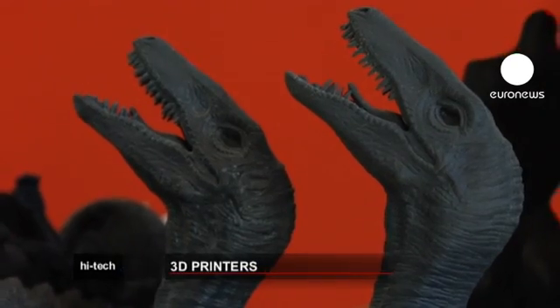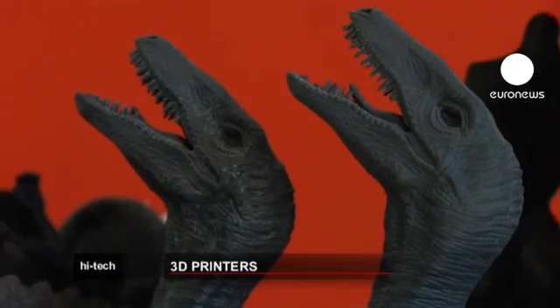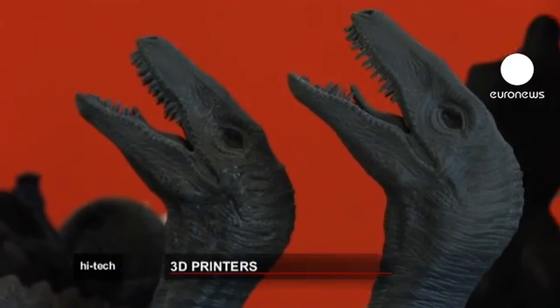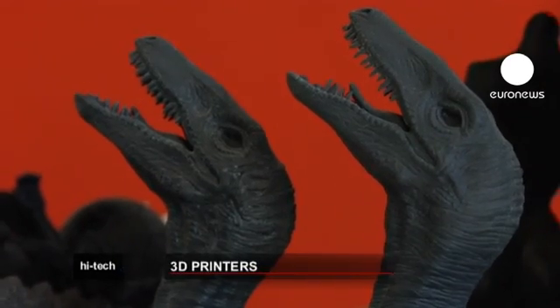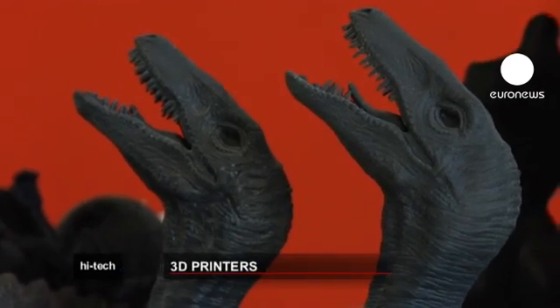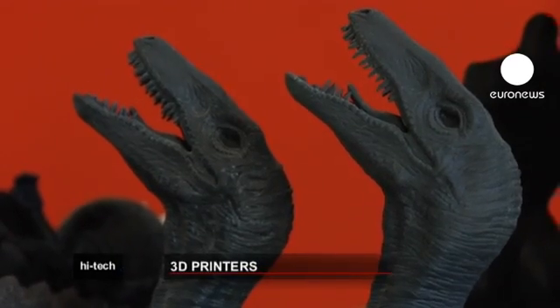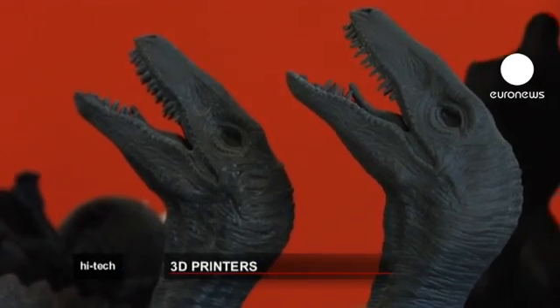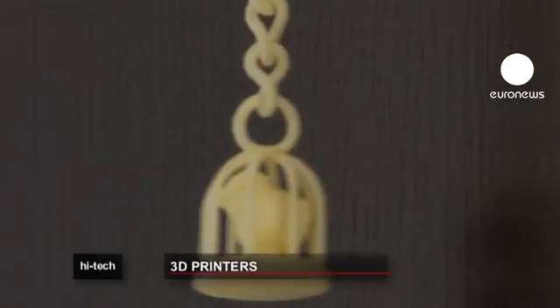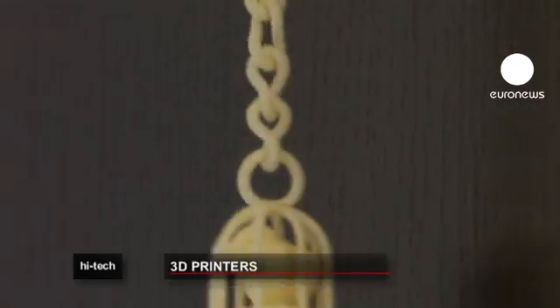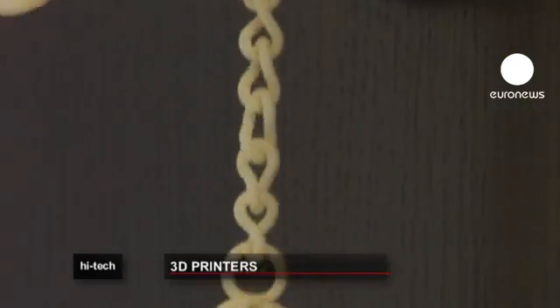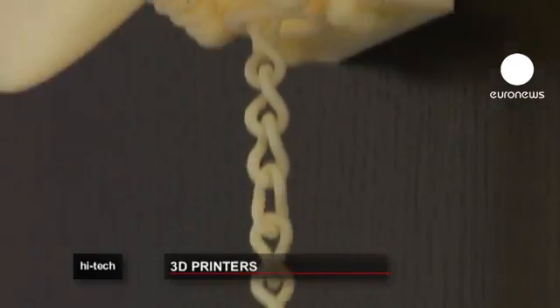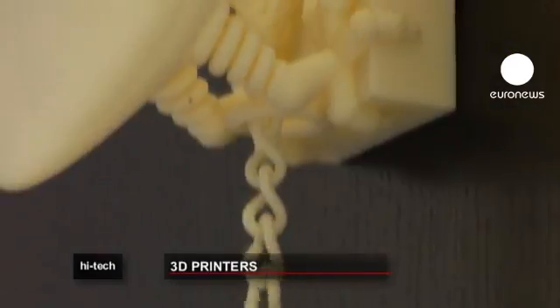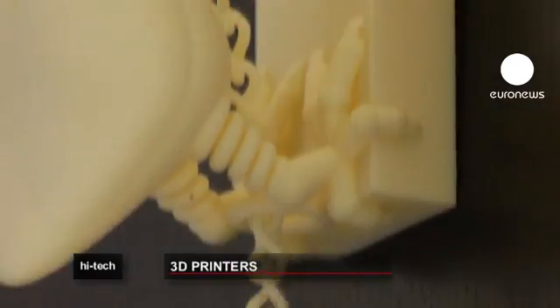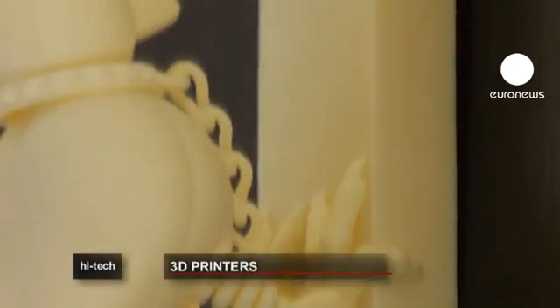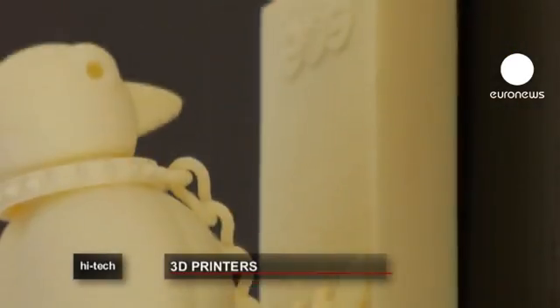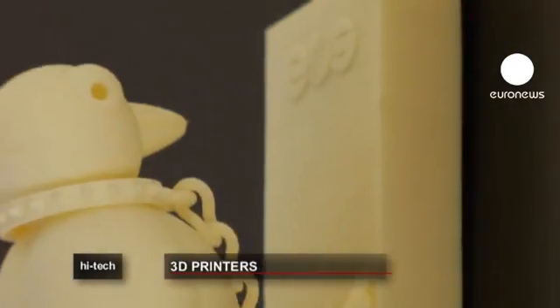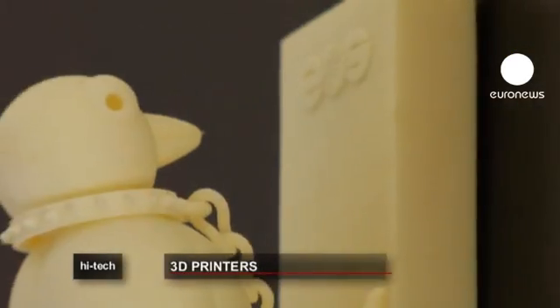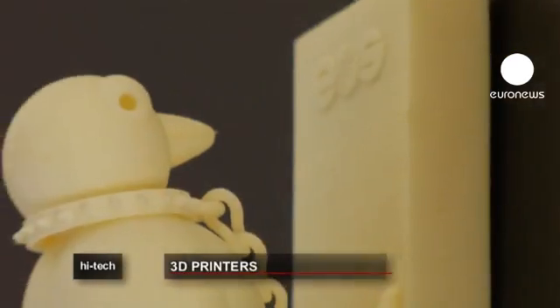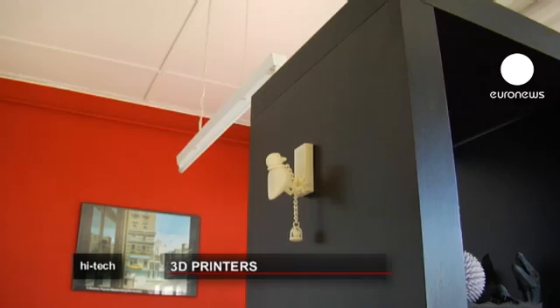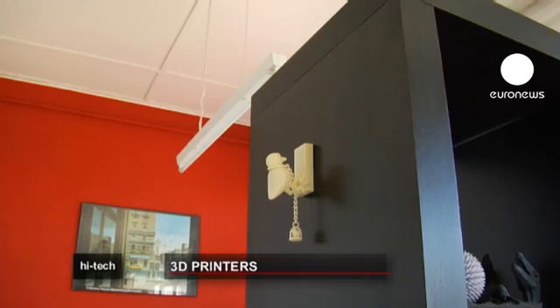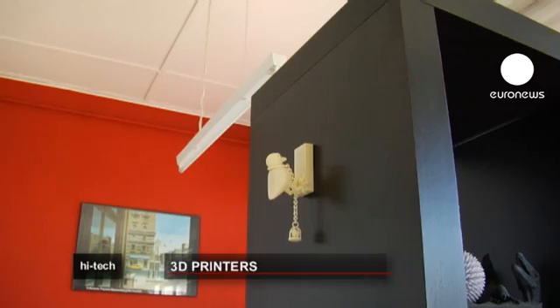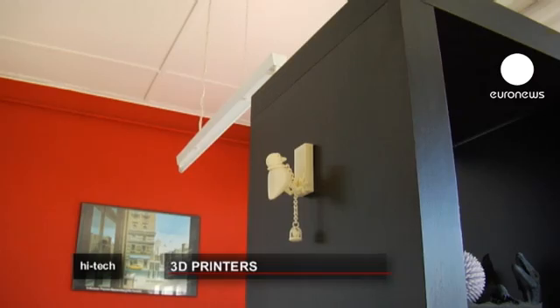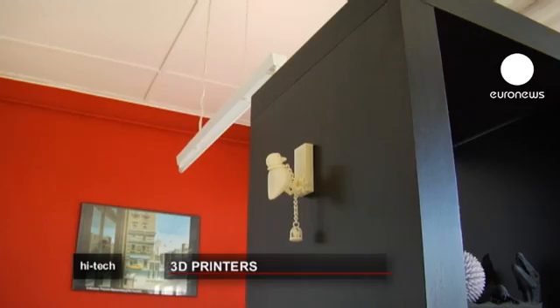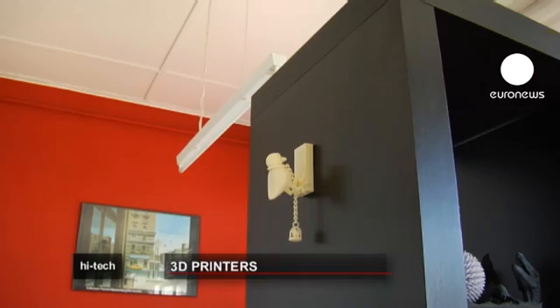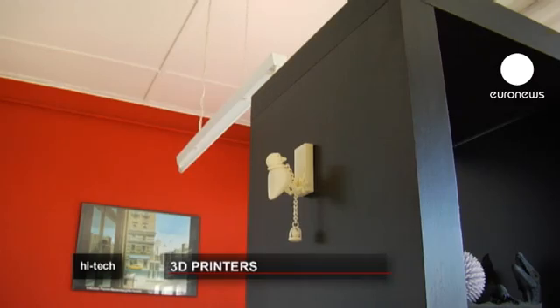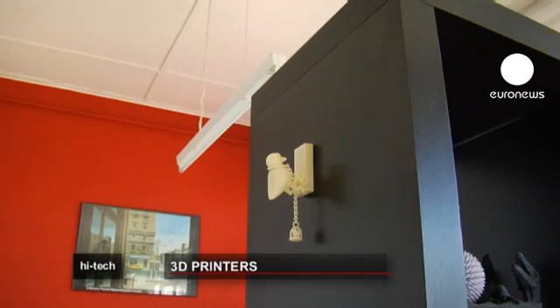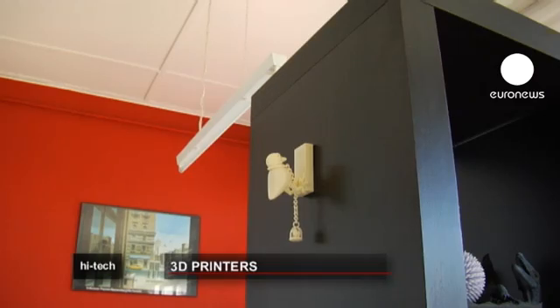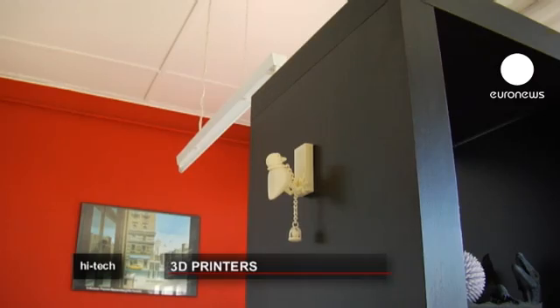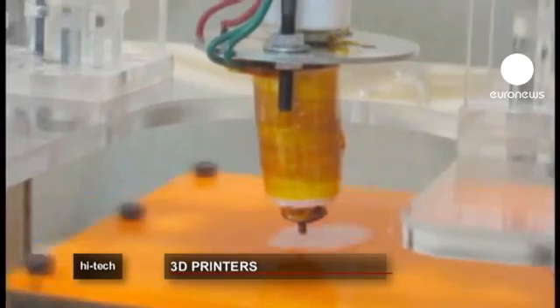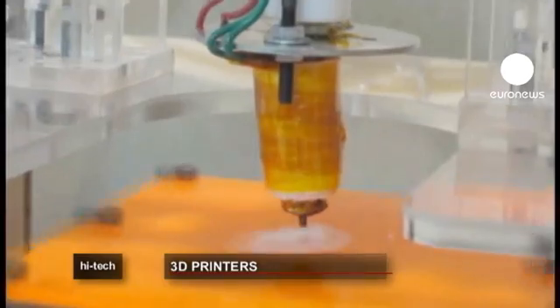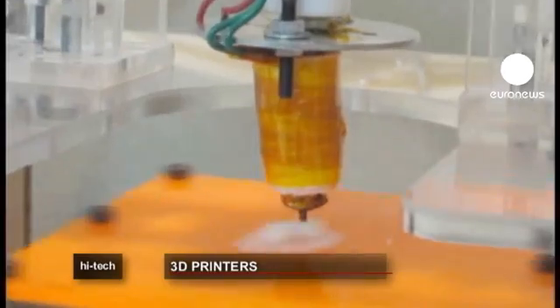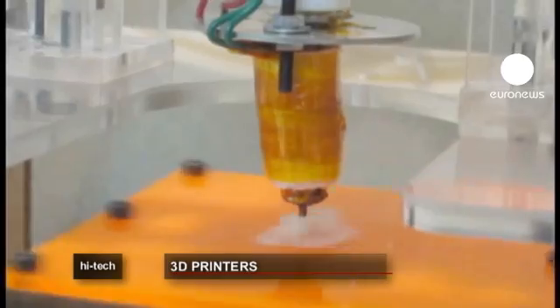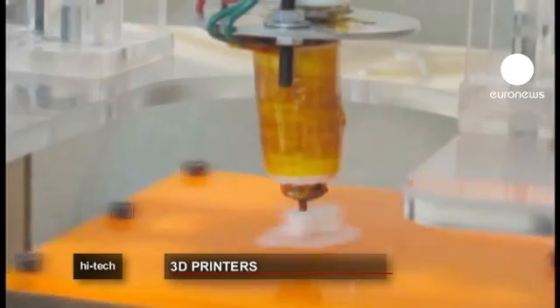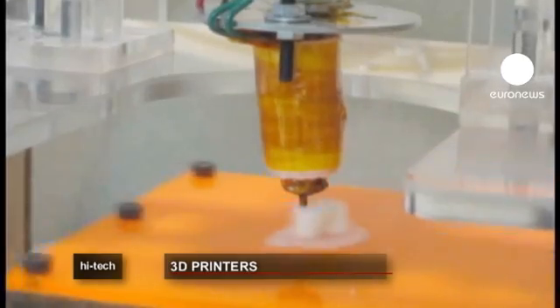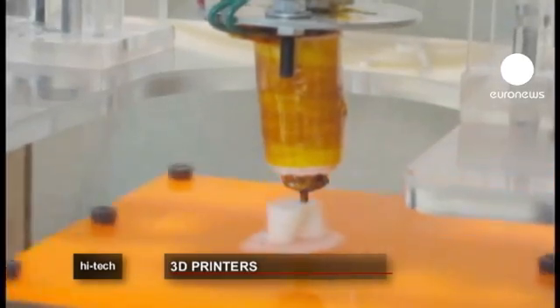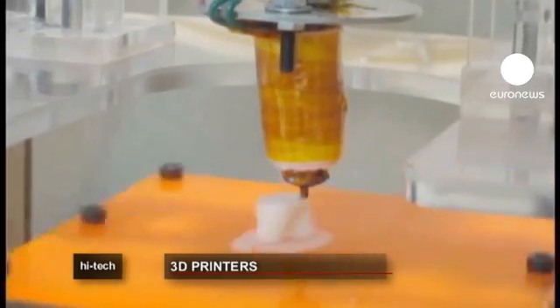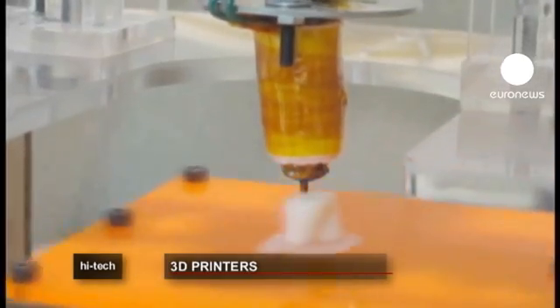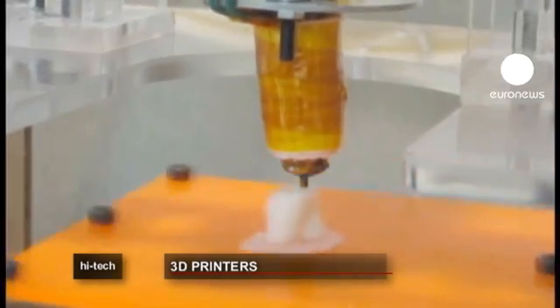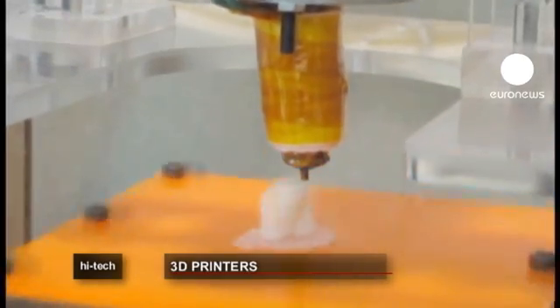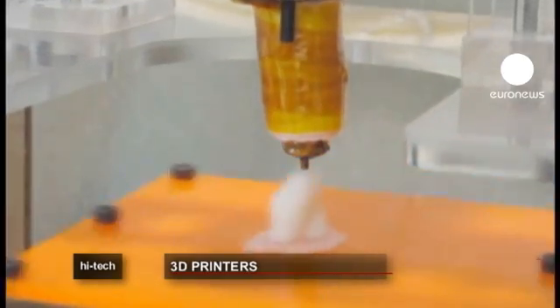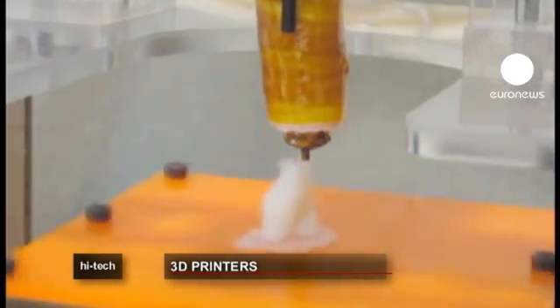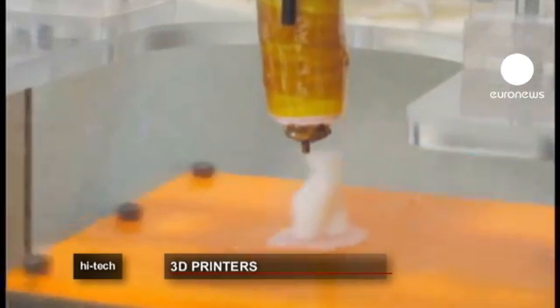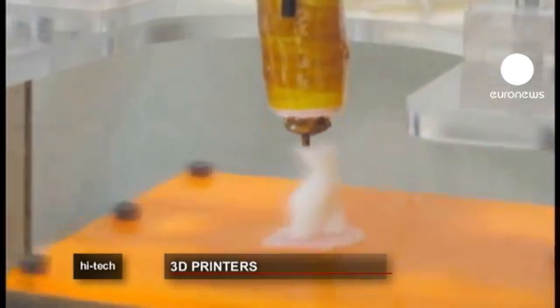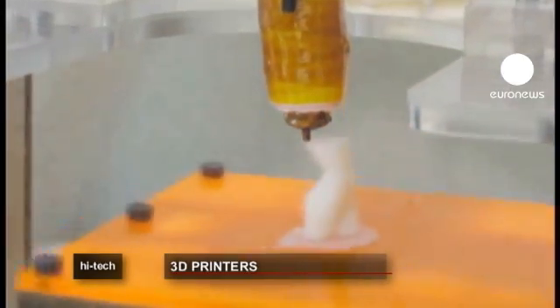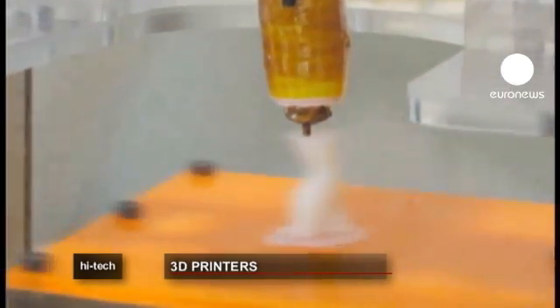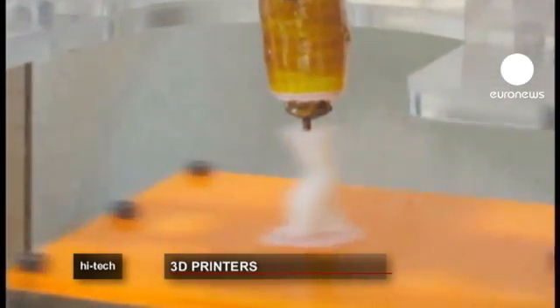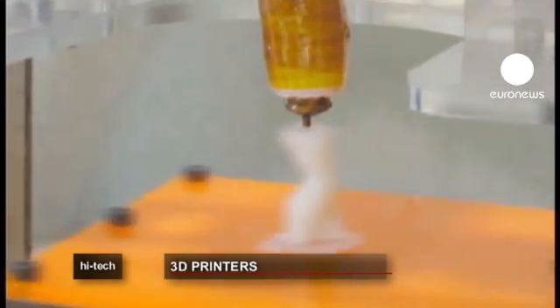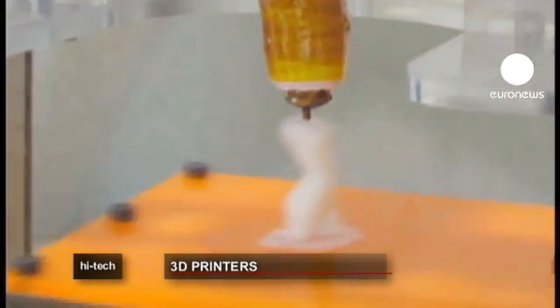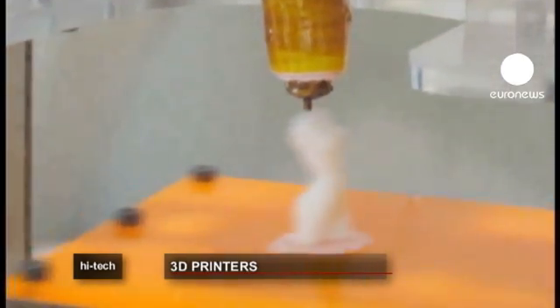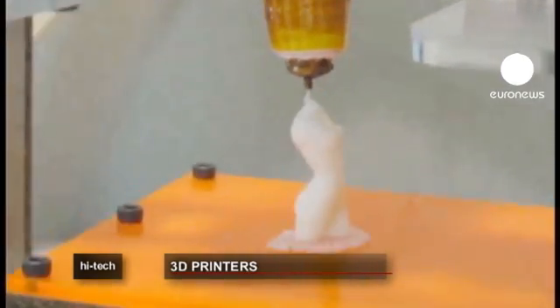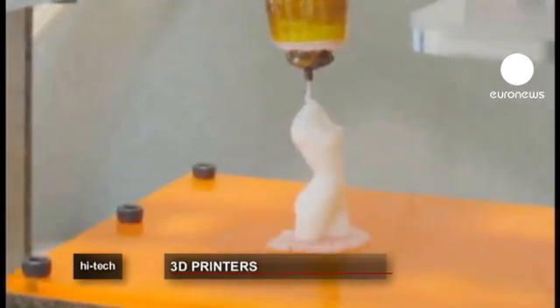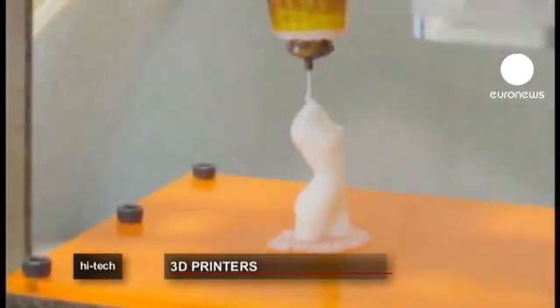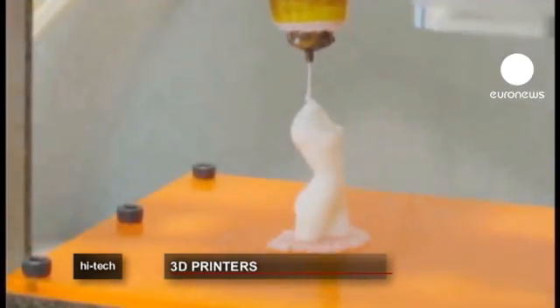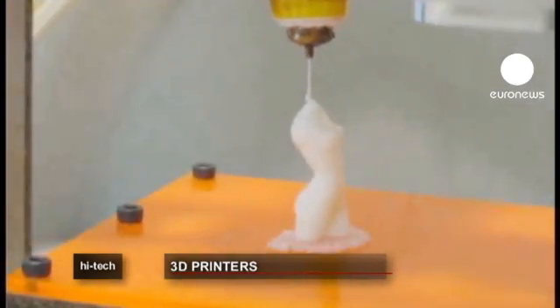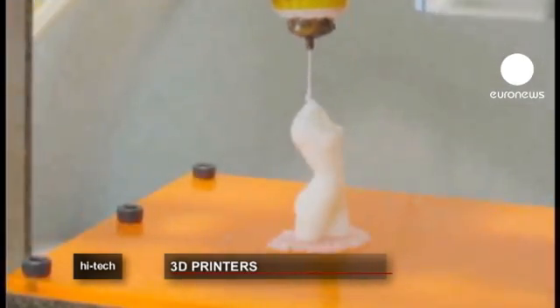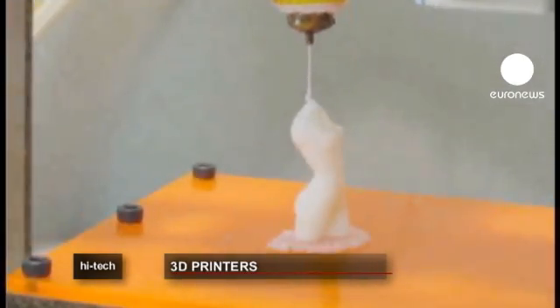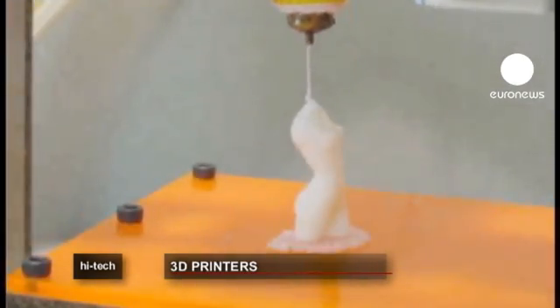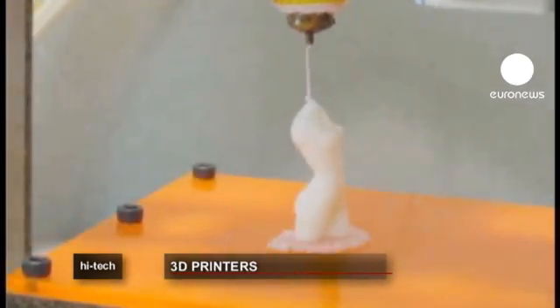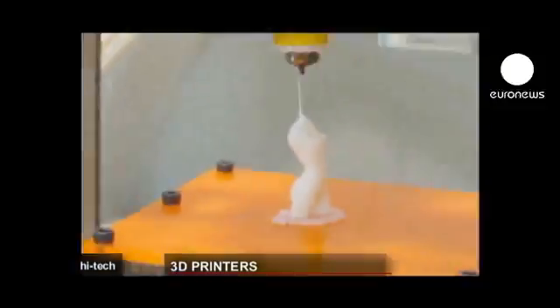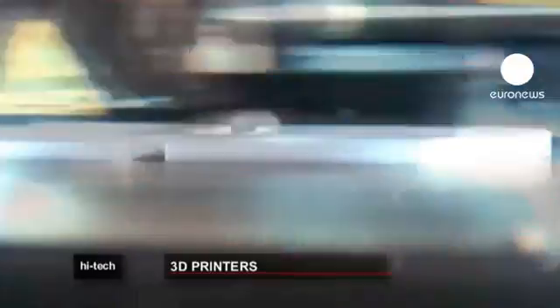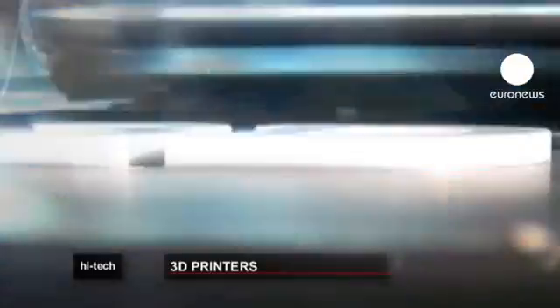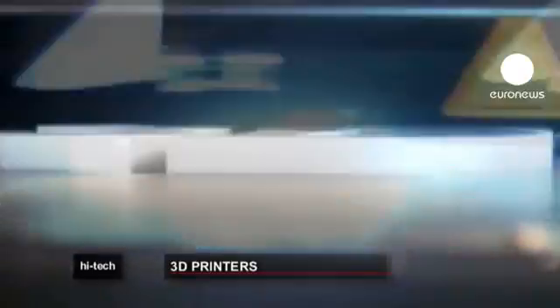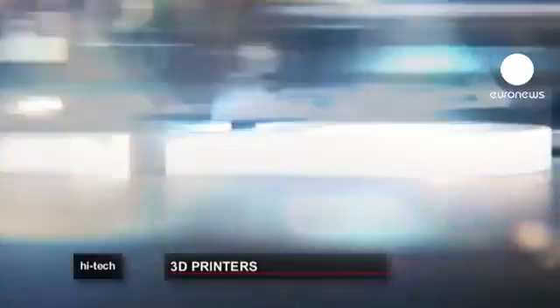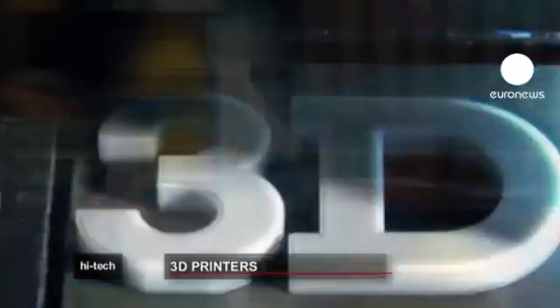The device costs an average of 17,000 euros. But engineers hope that soon, every home could have its own 3D printer.